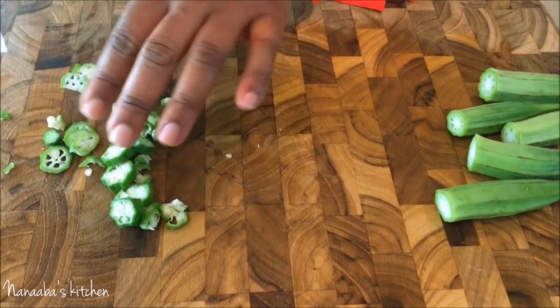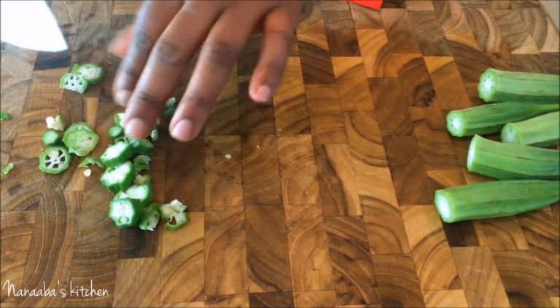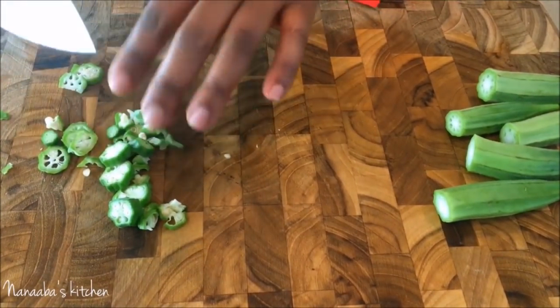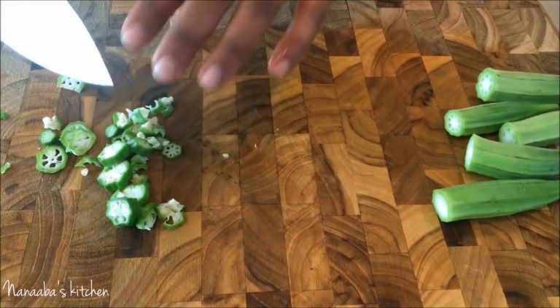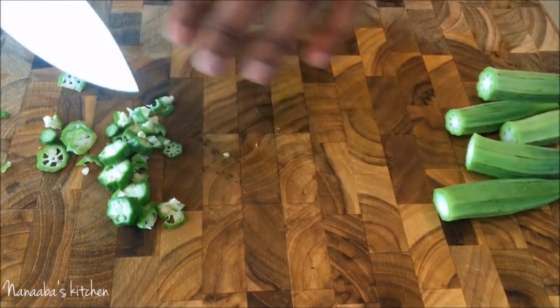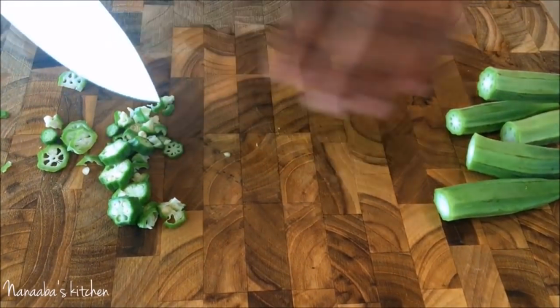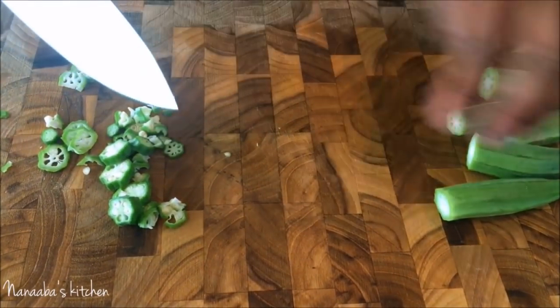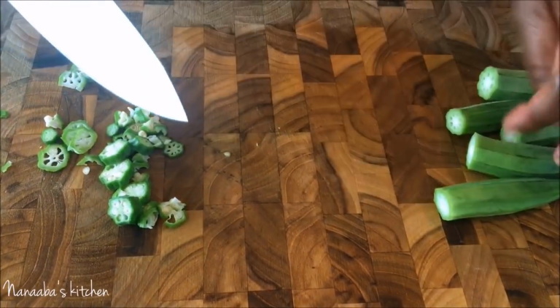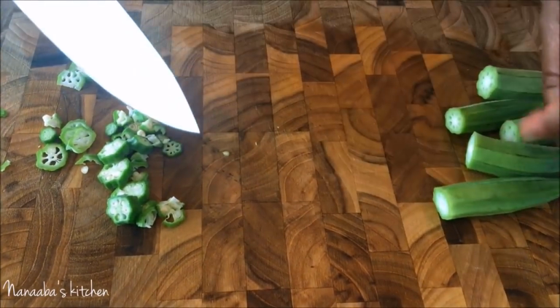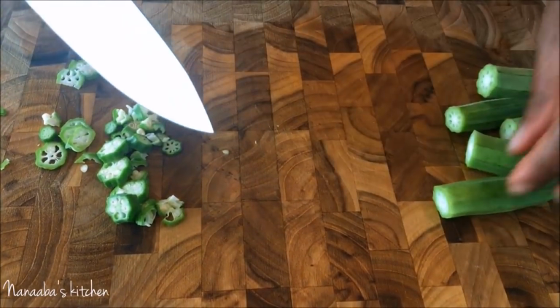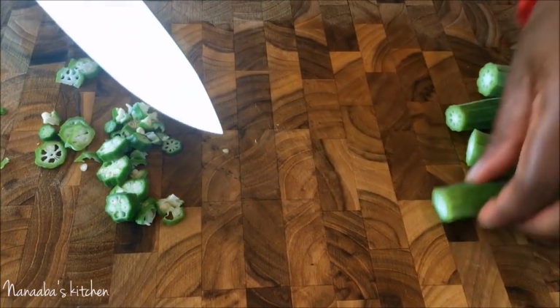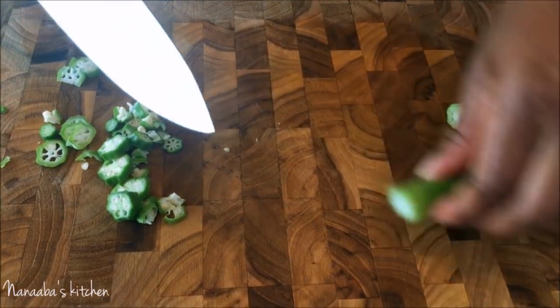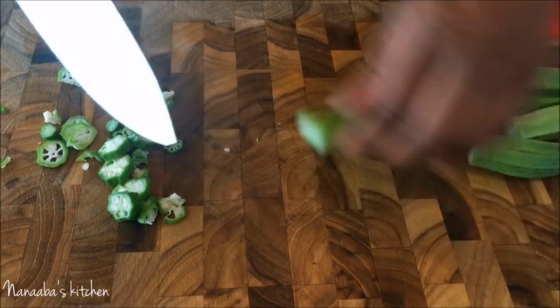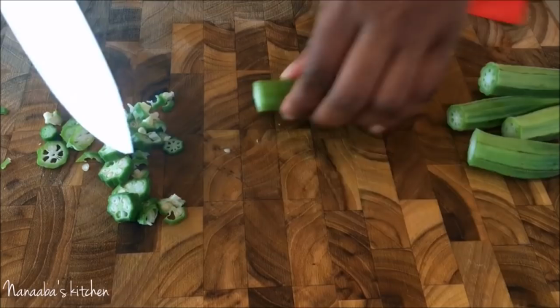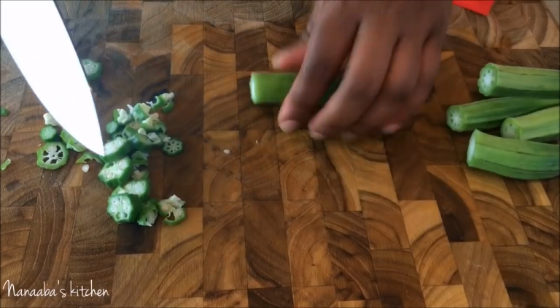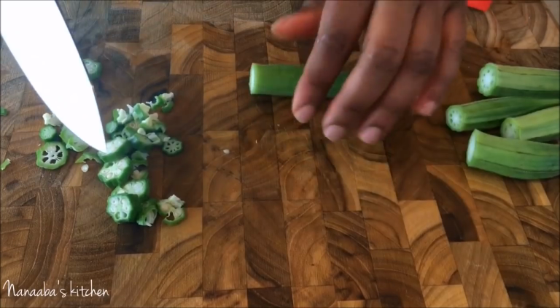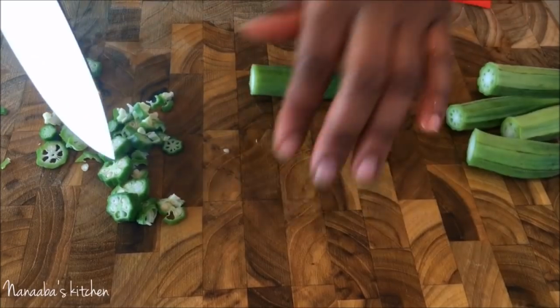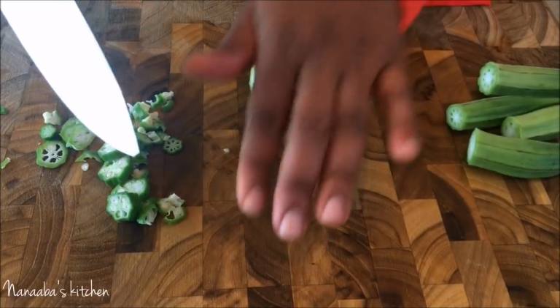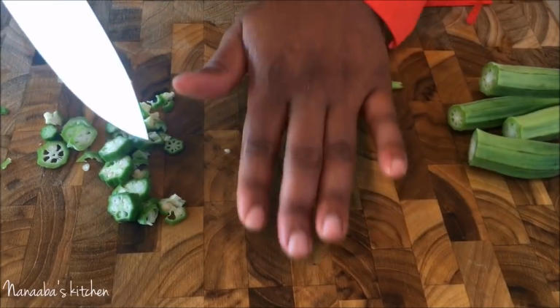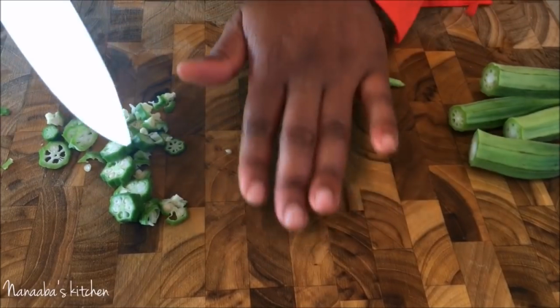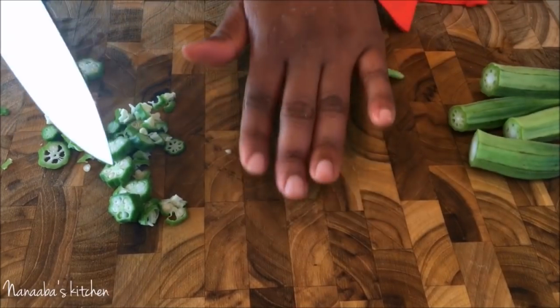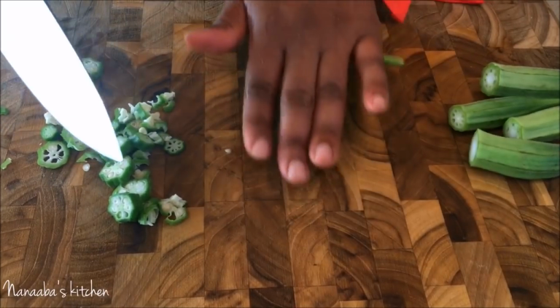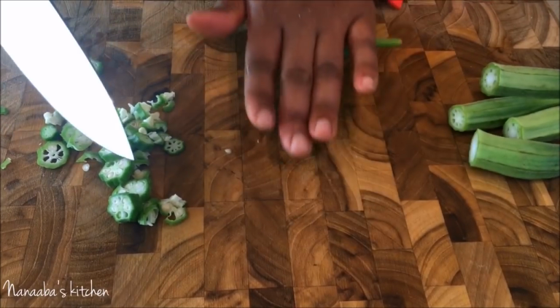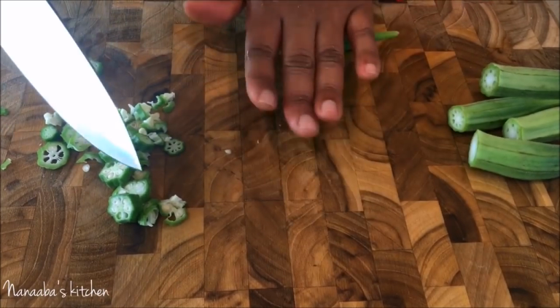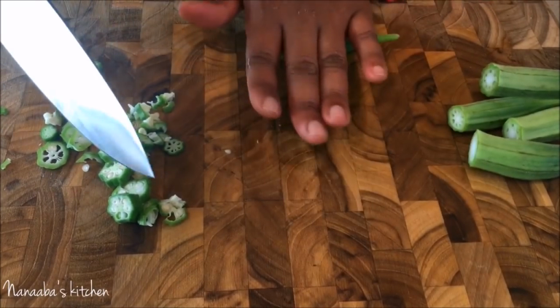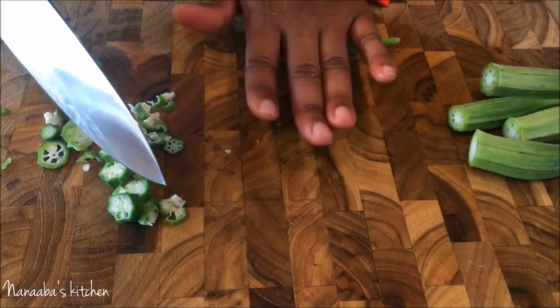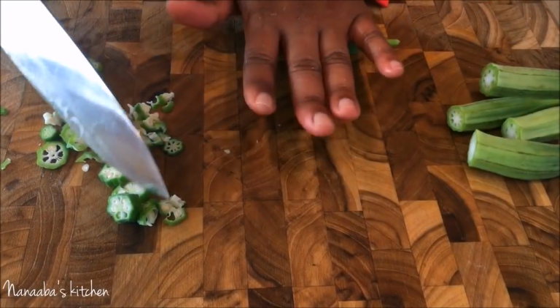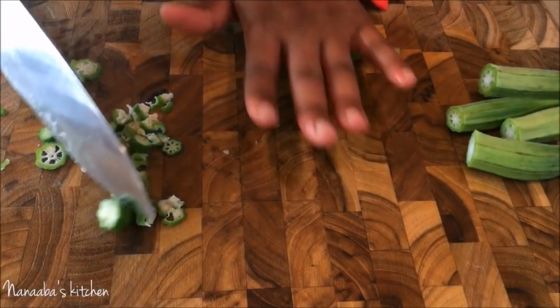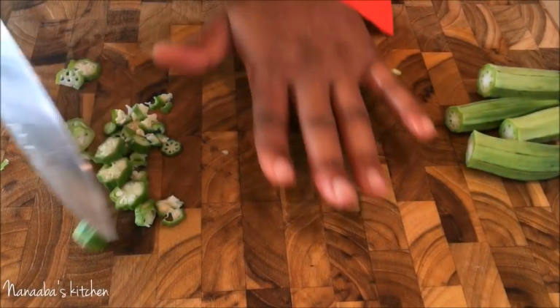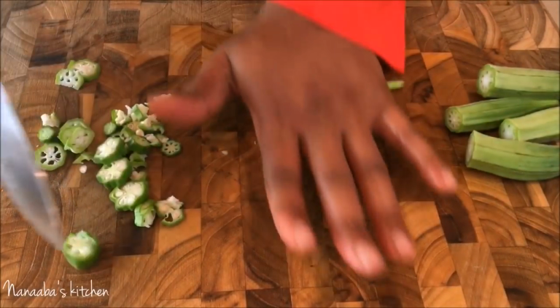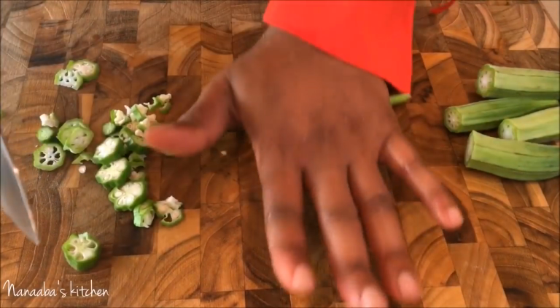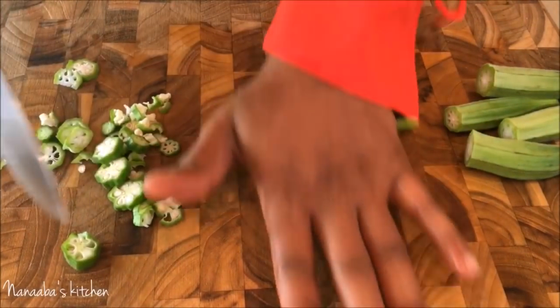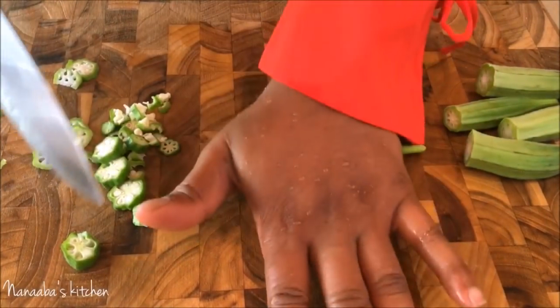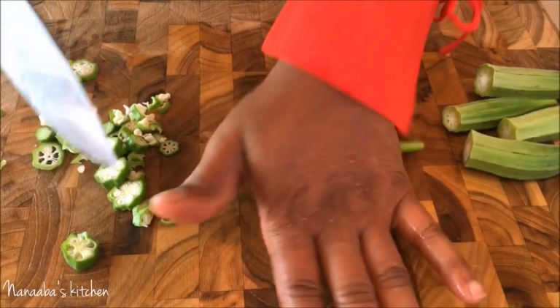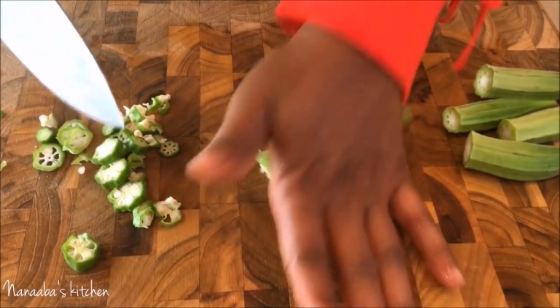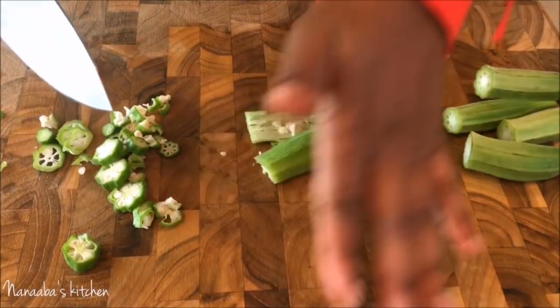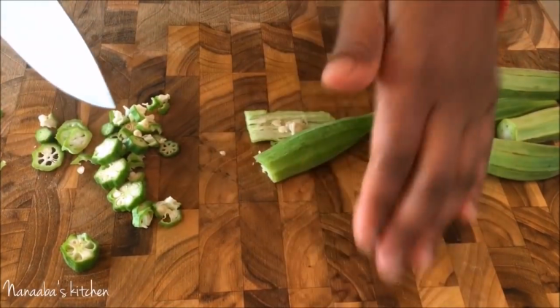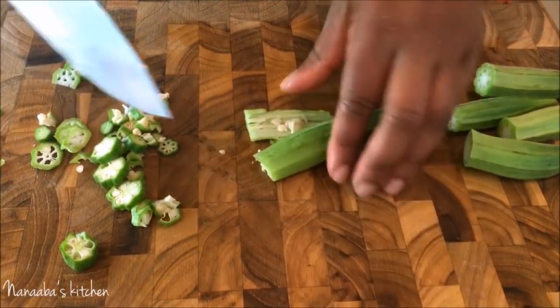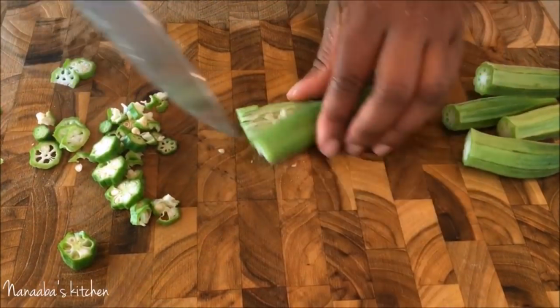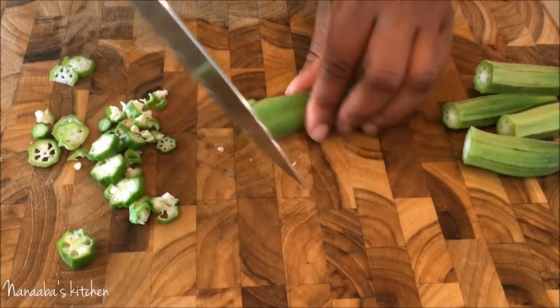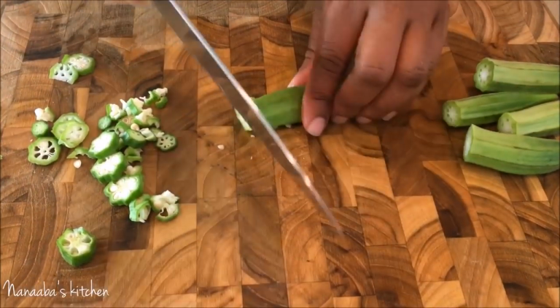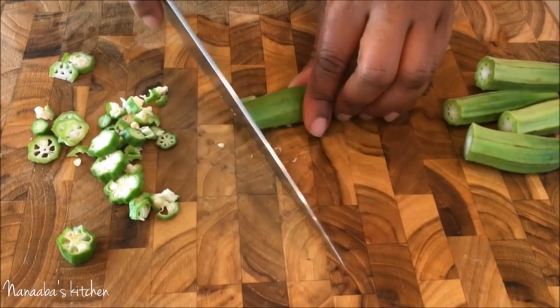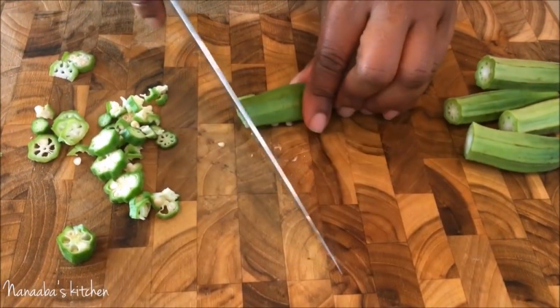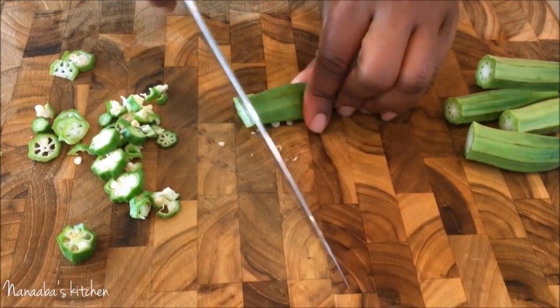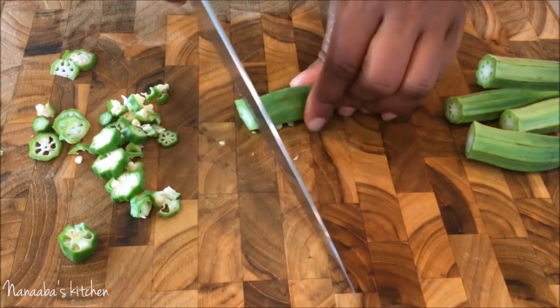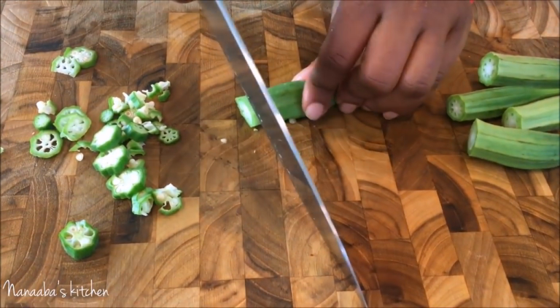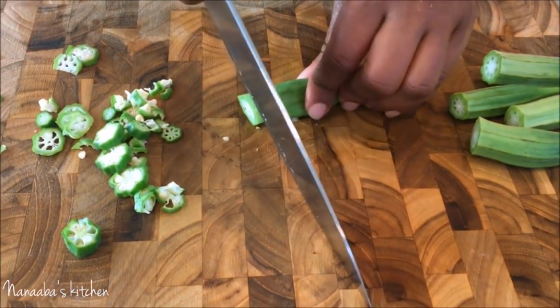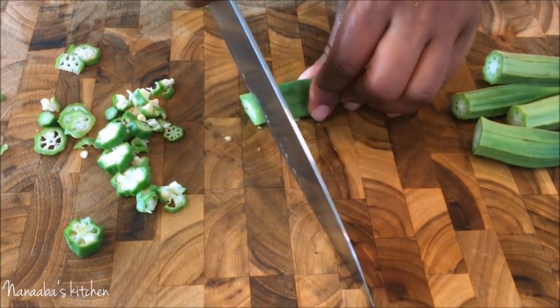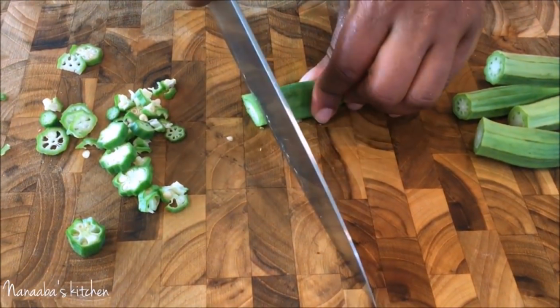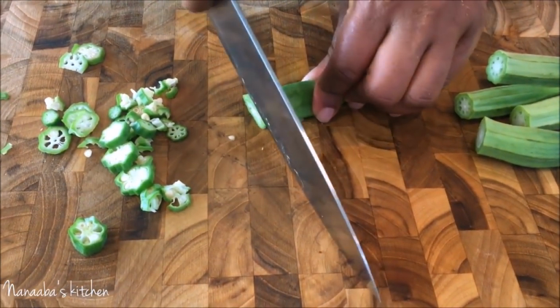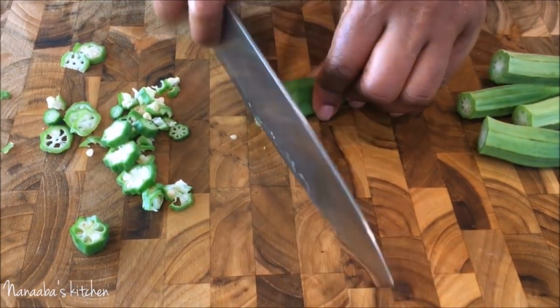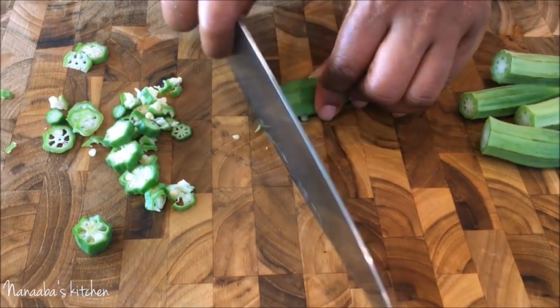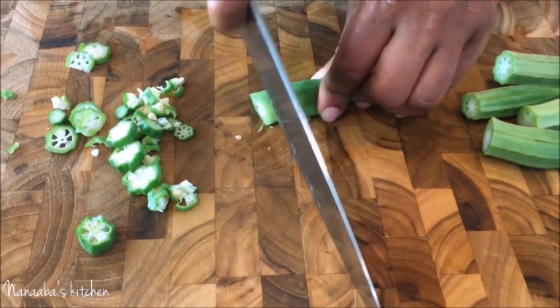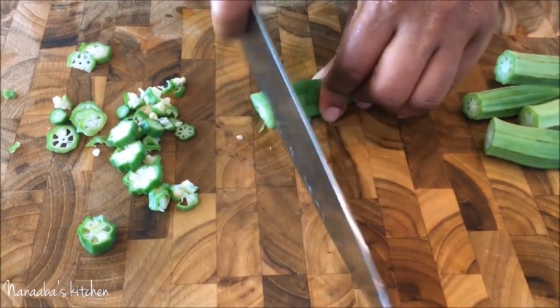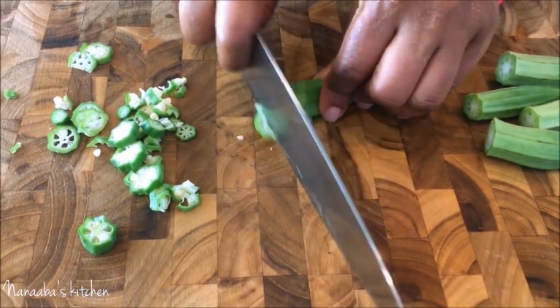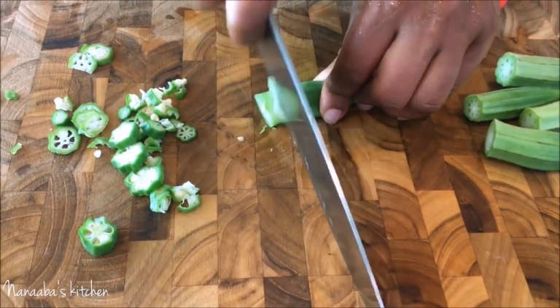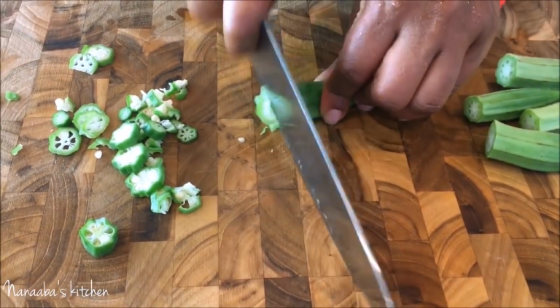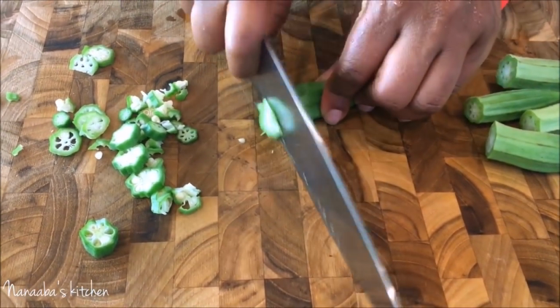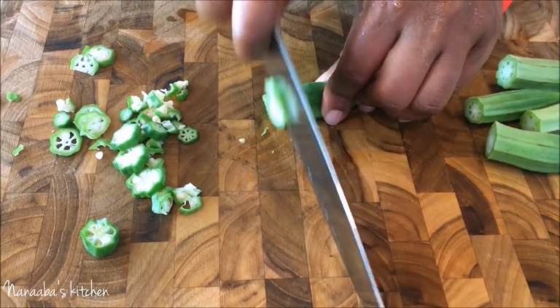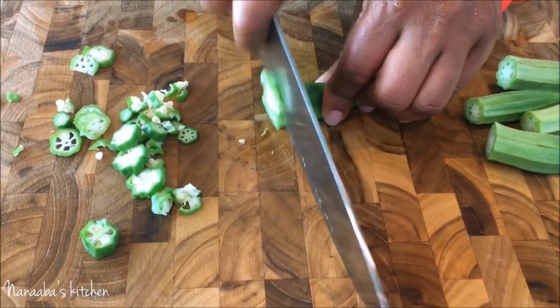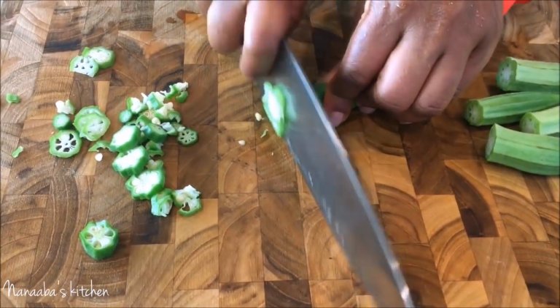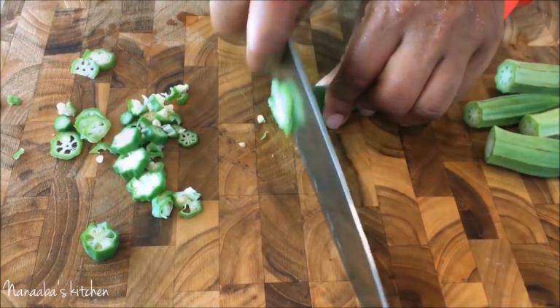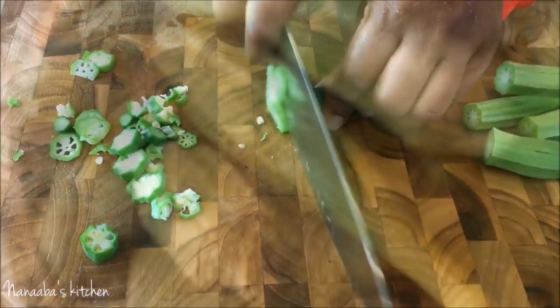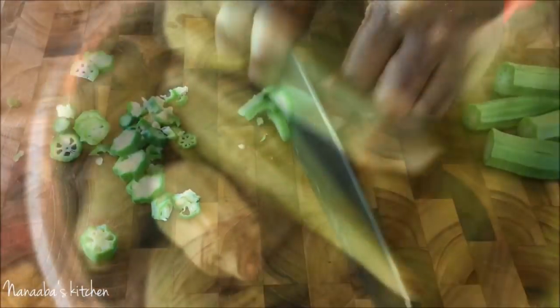Another way to do it is to take it, run your hand on it, and just chop it.